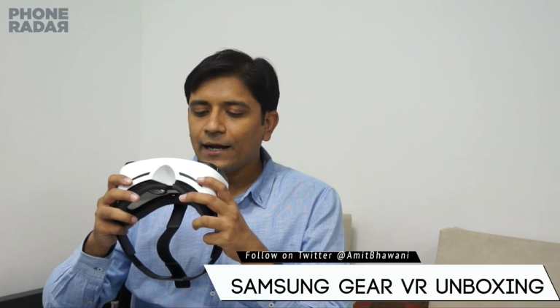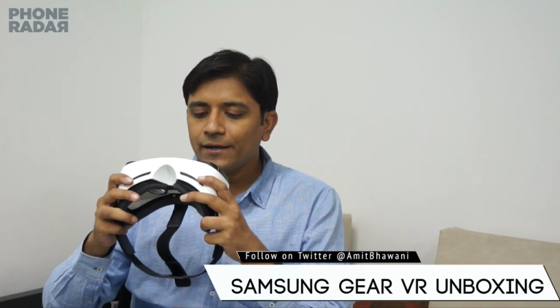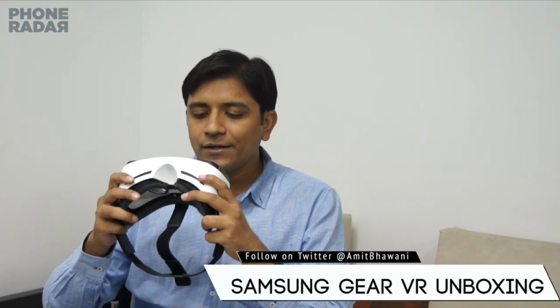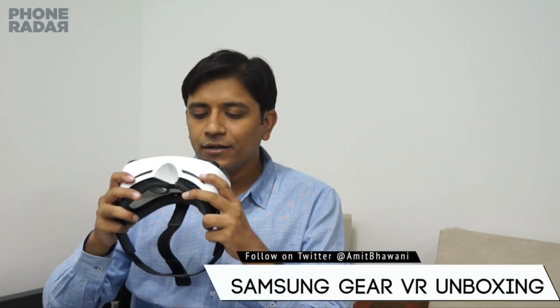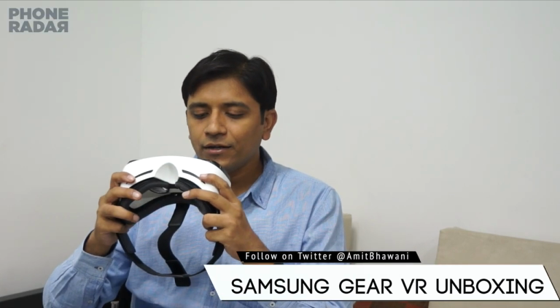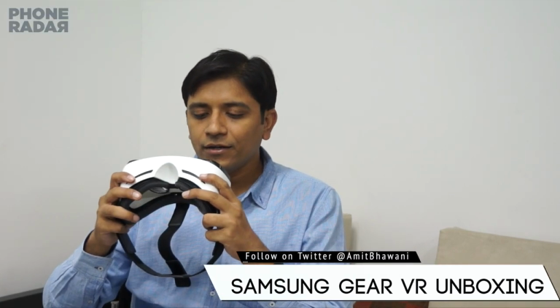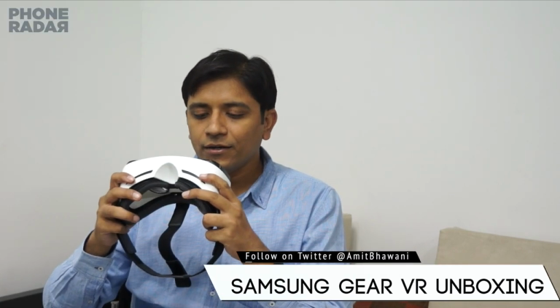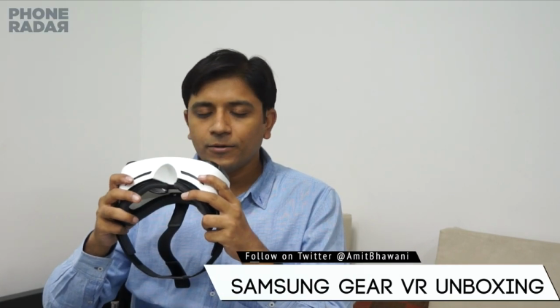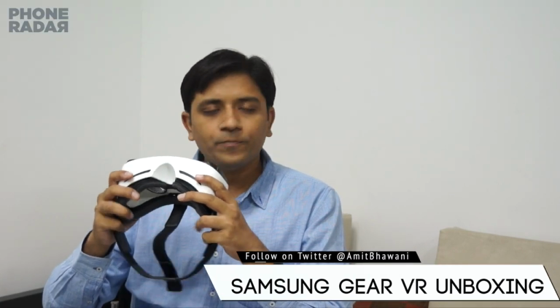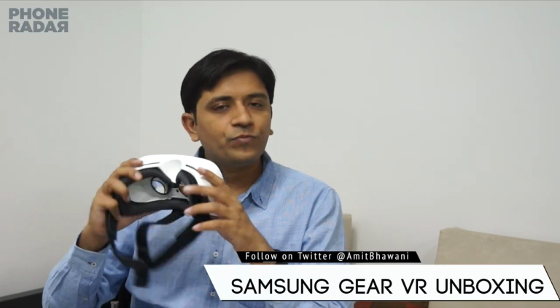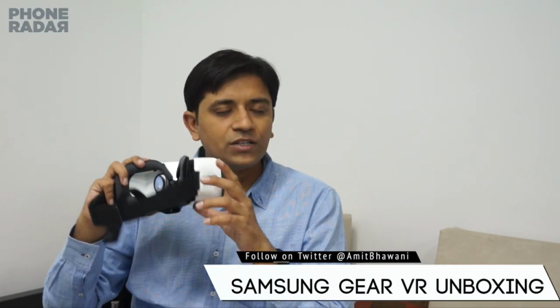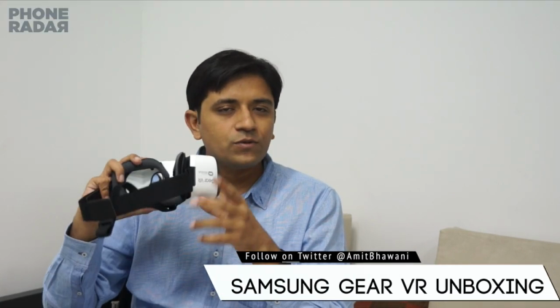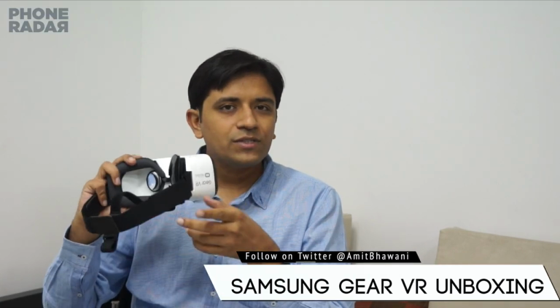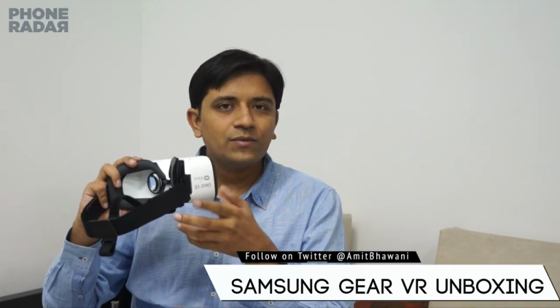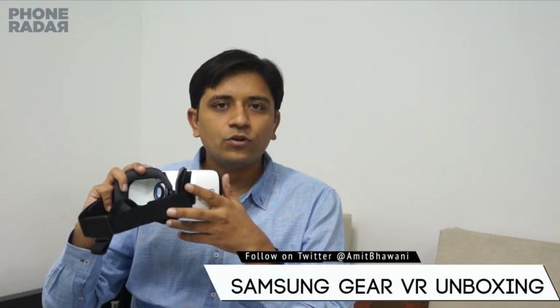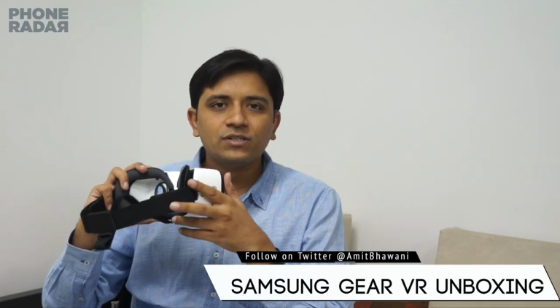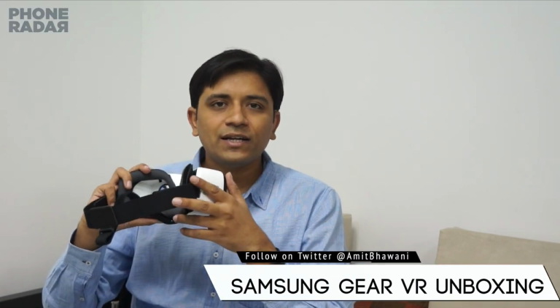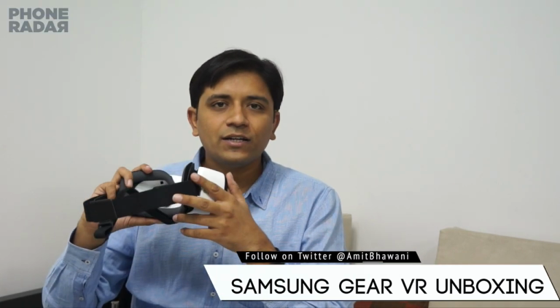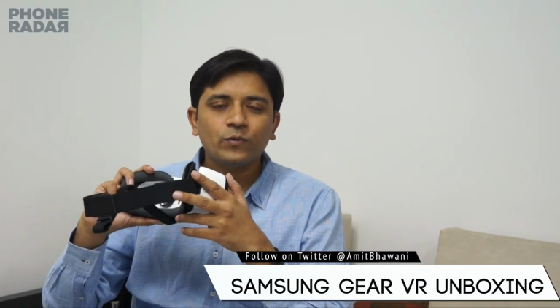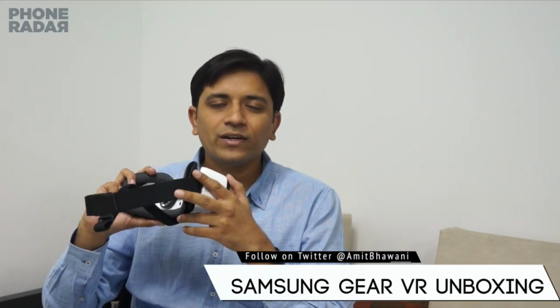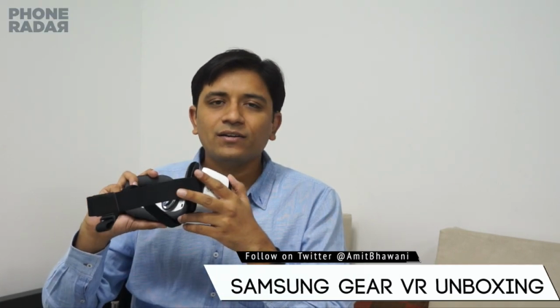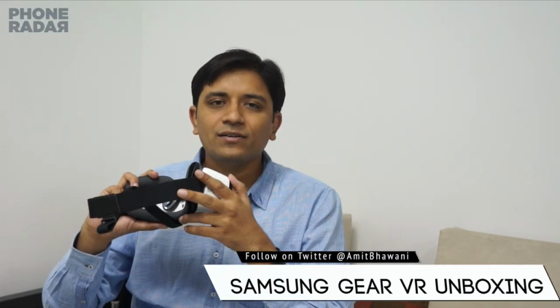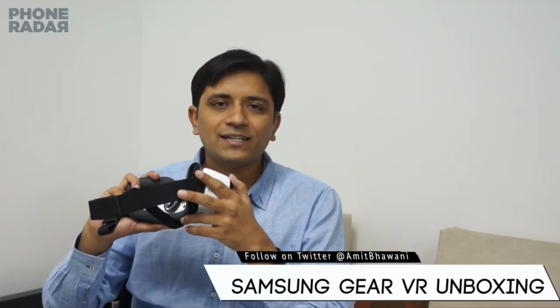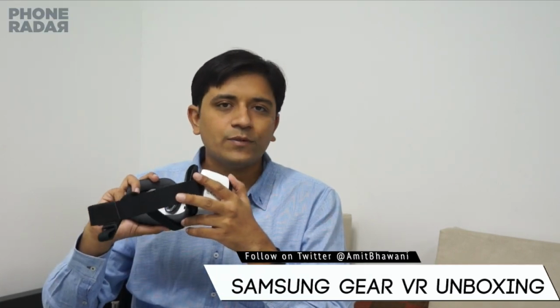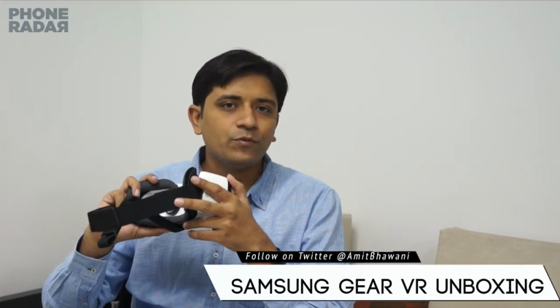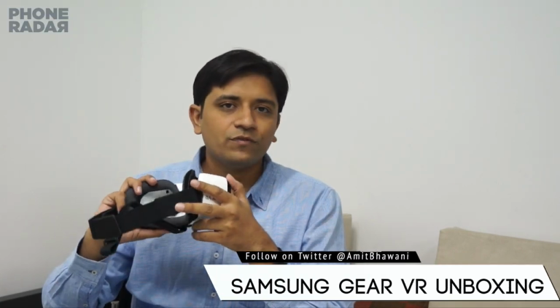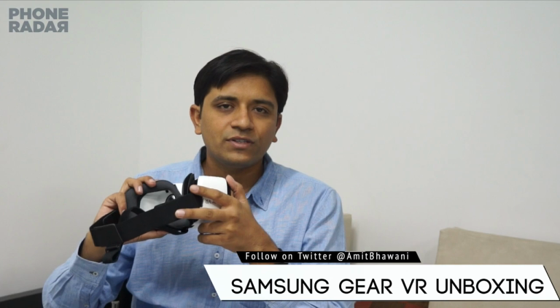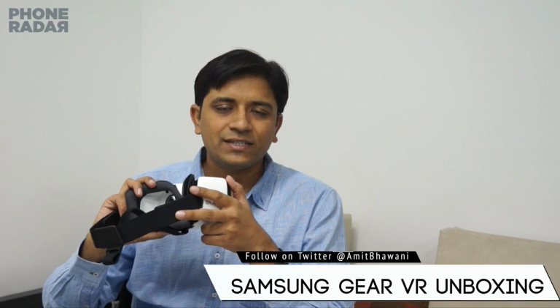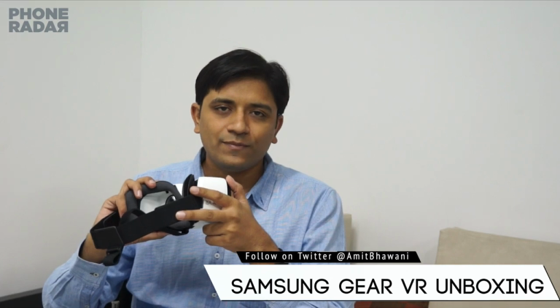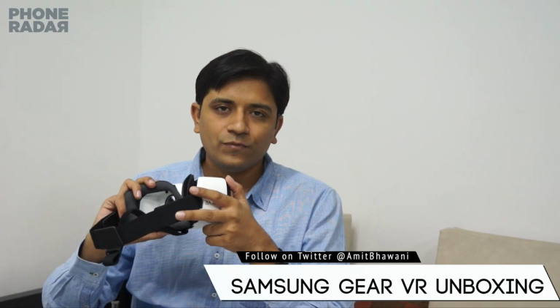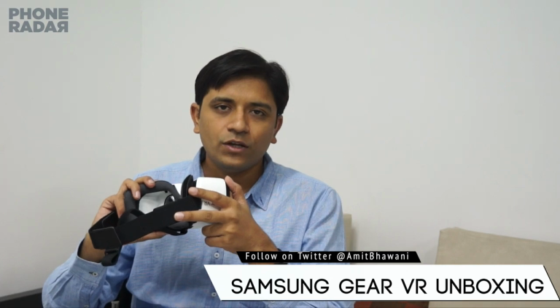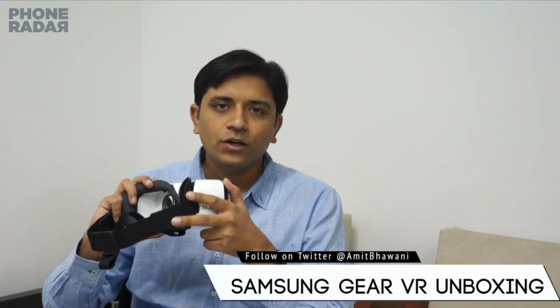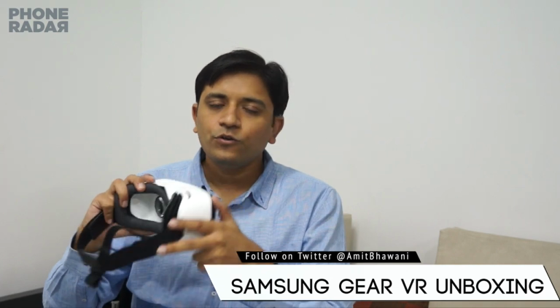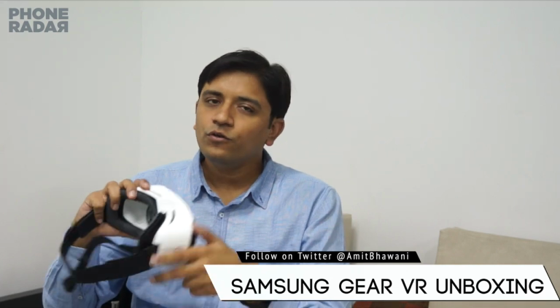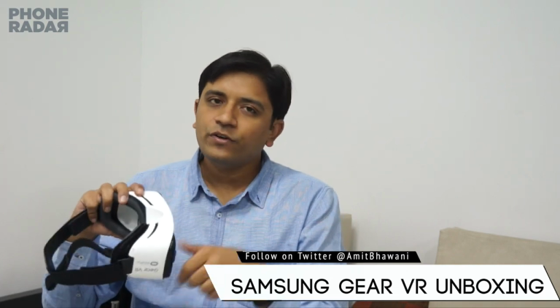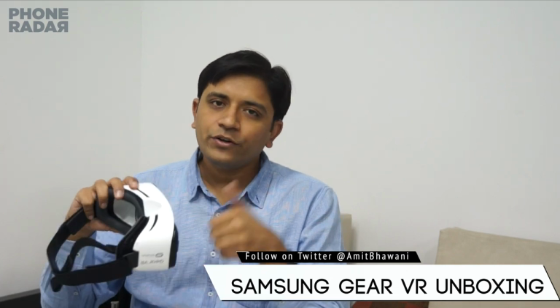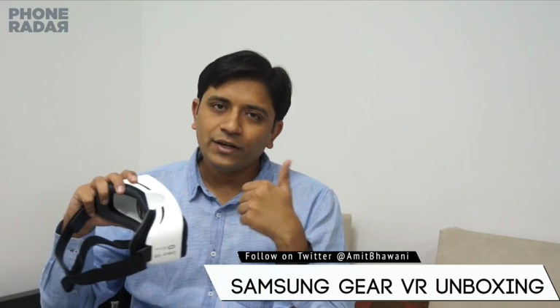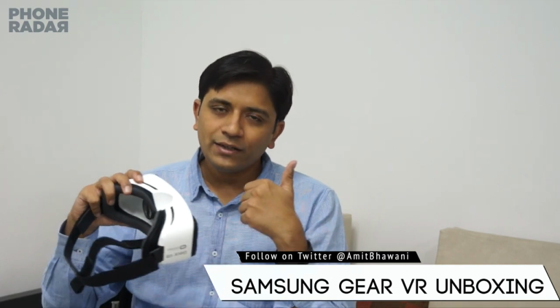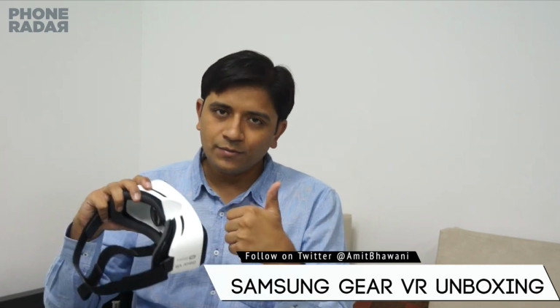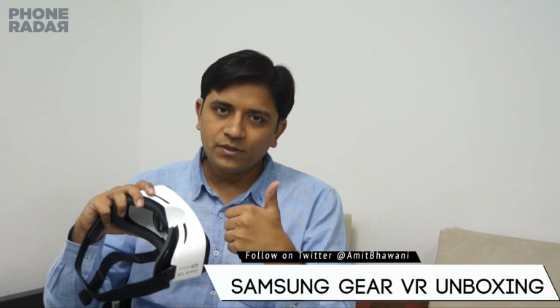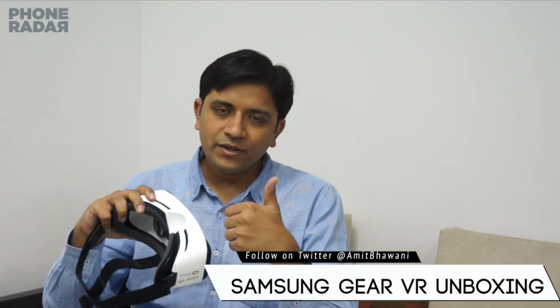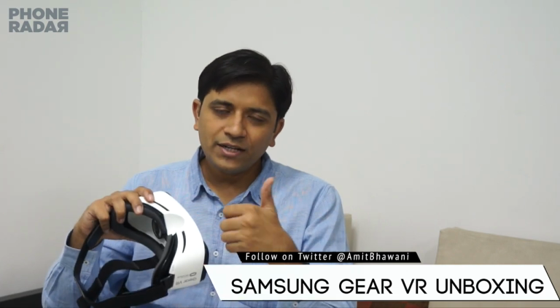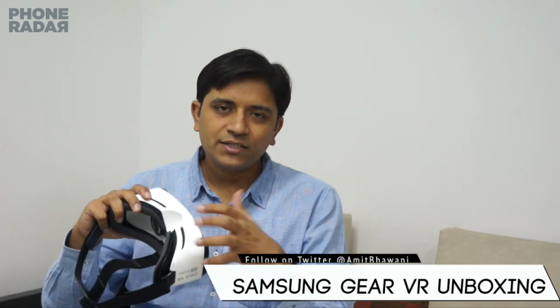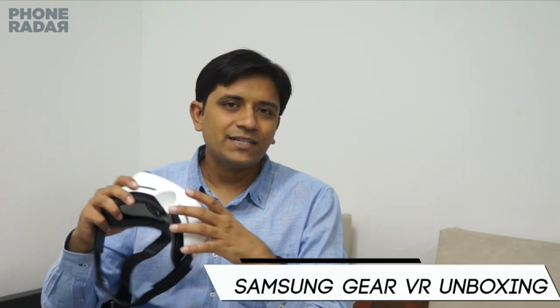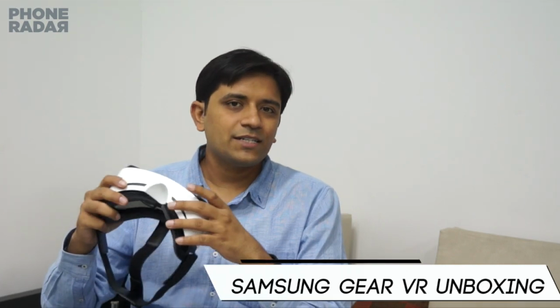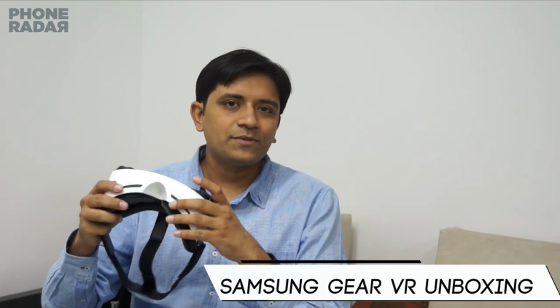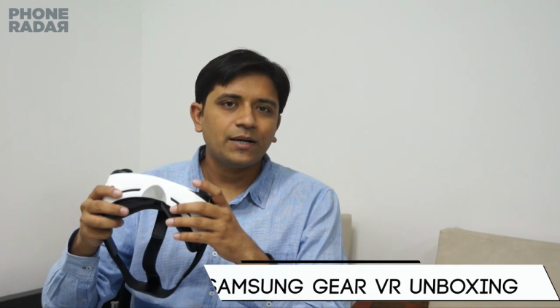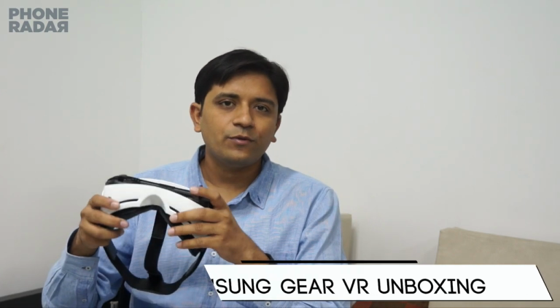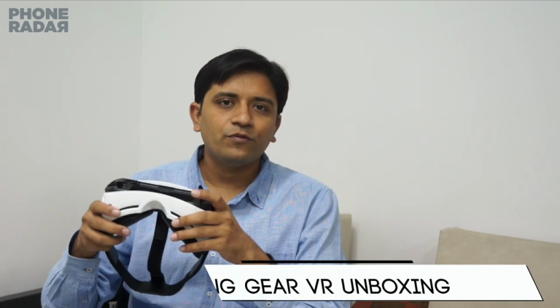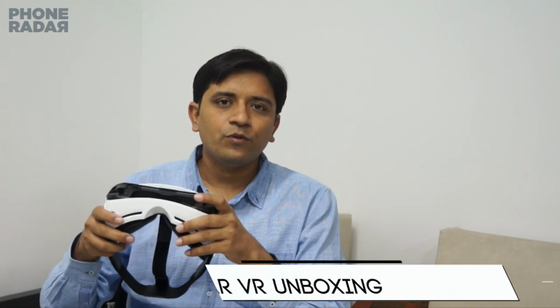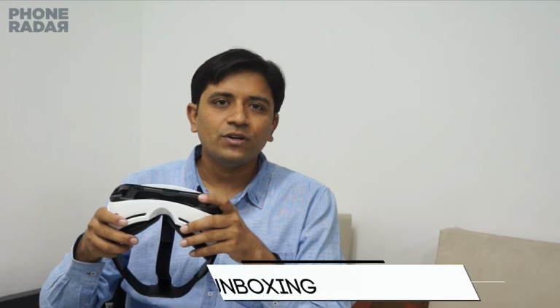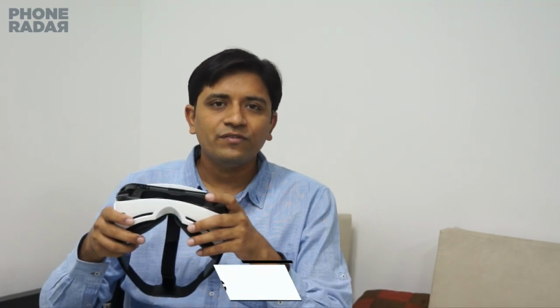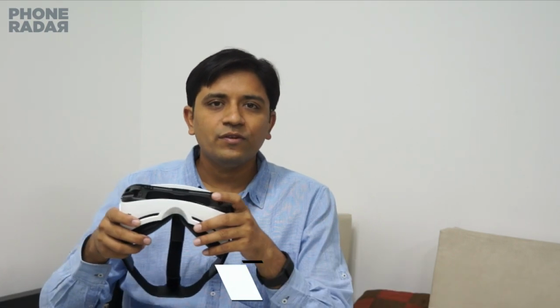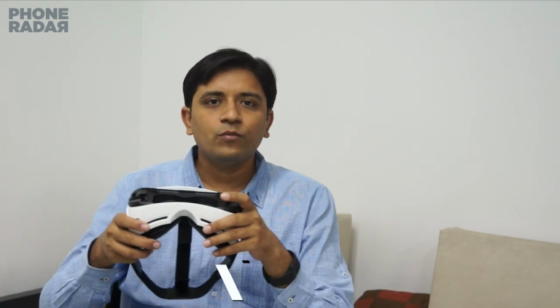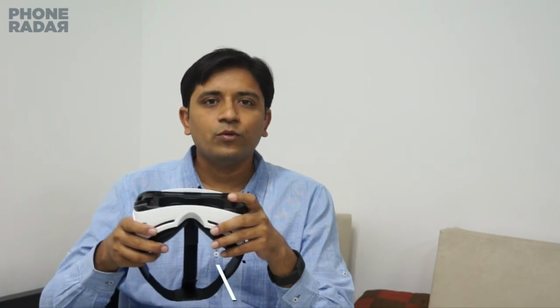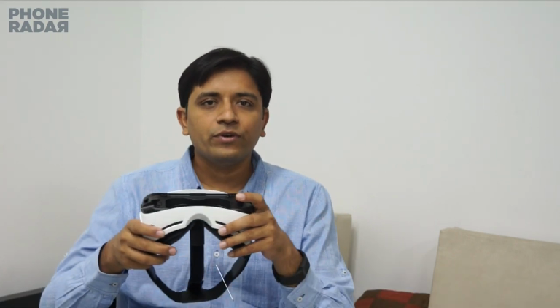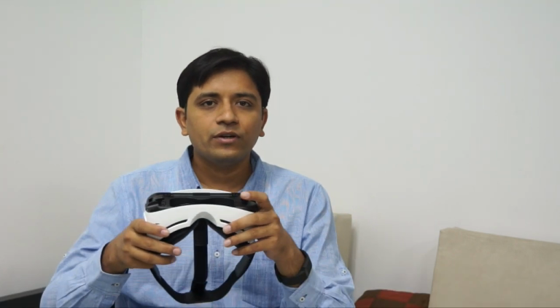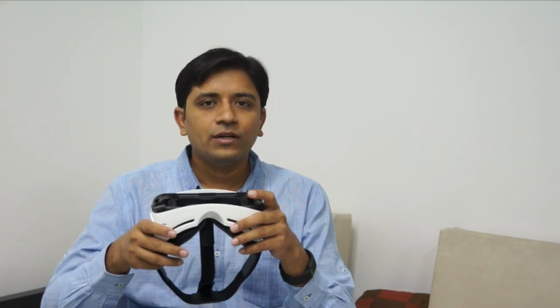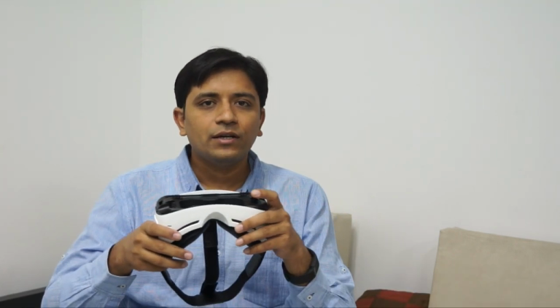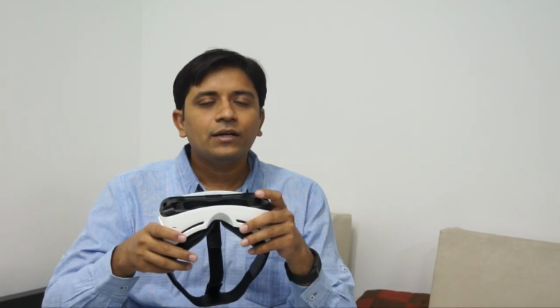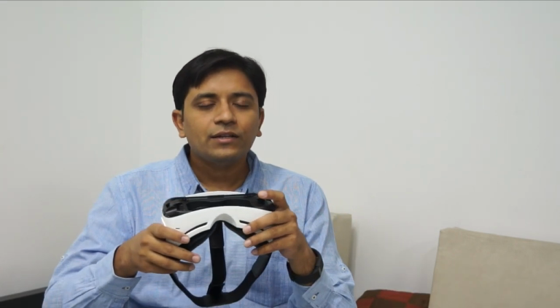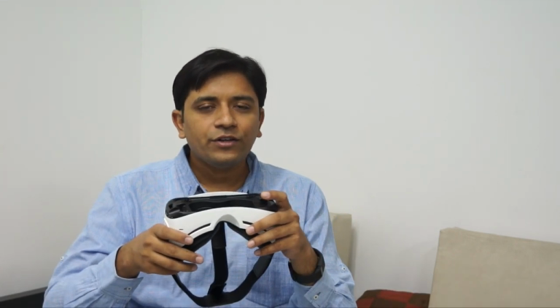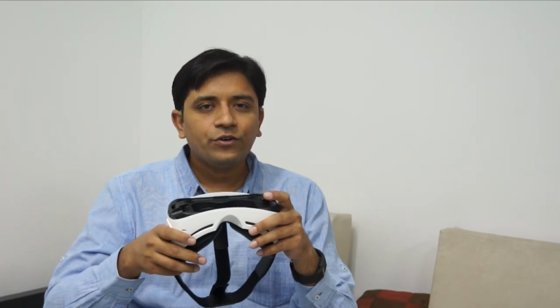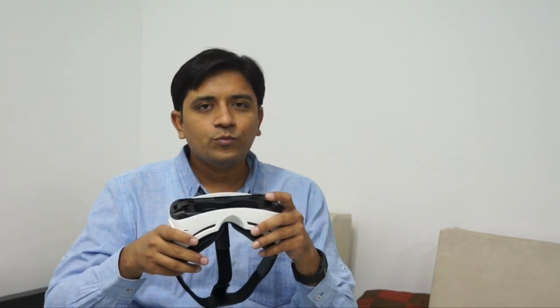That was the unboxing and quick setup of the Samsung Gear VR. Don't forget to hit the thumbs up button and subscribe for more. Thank you.